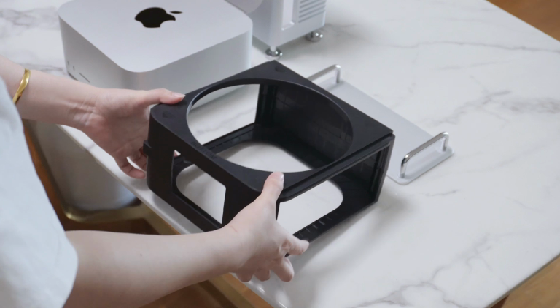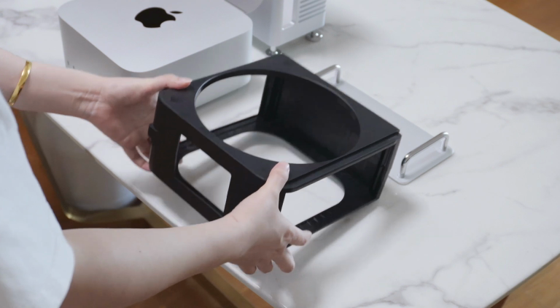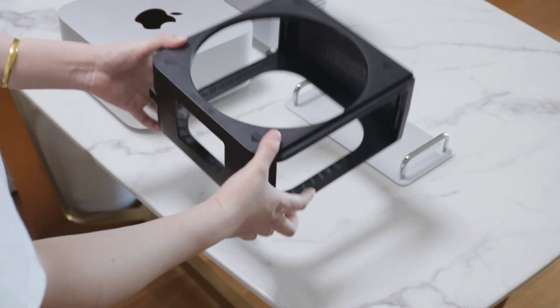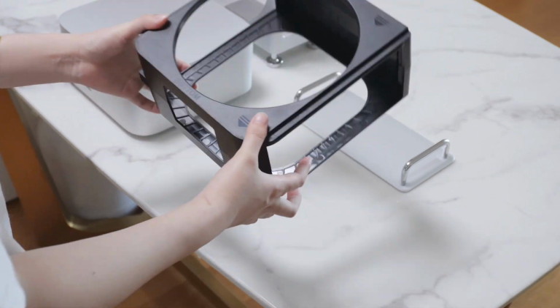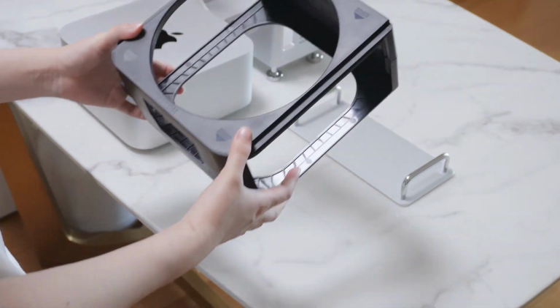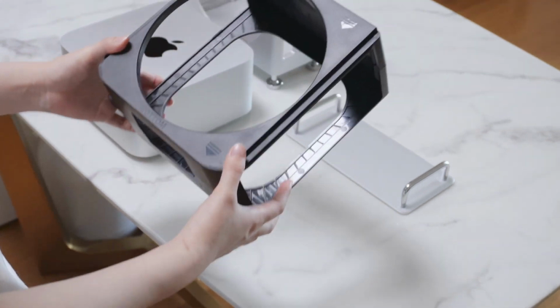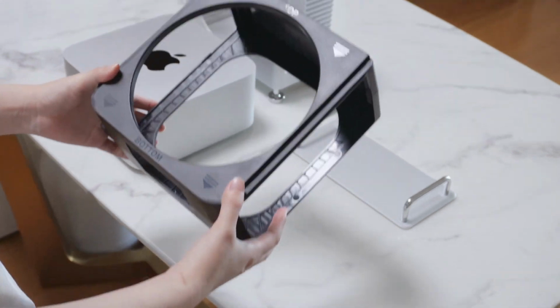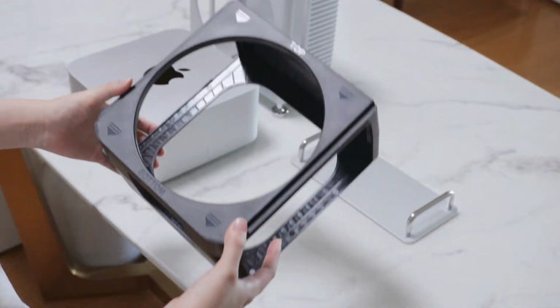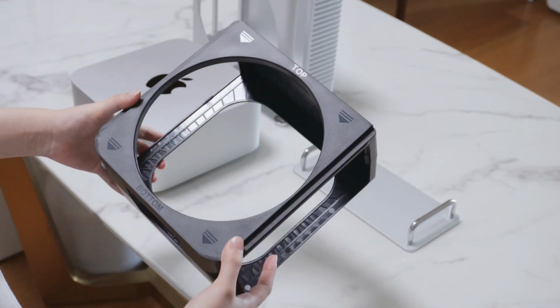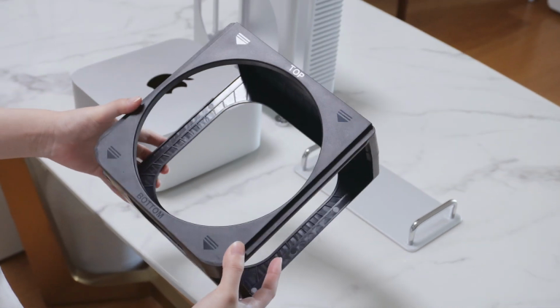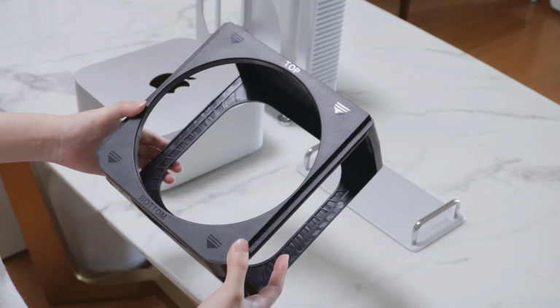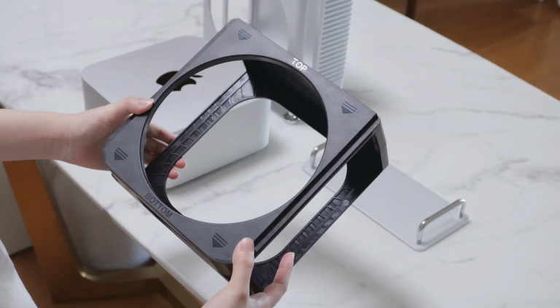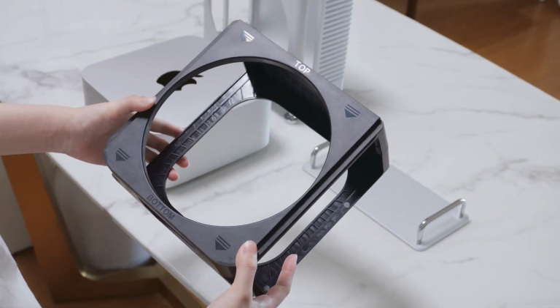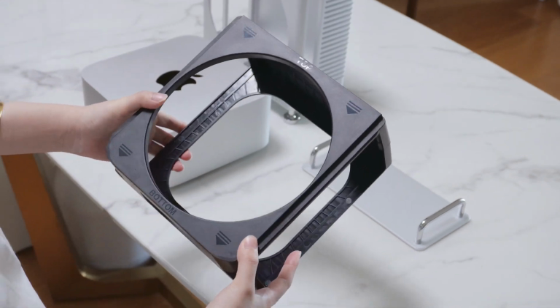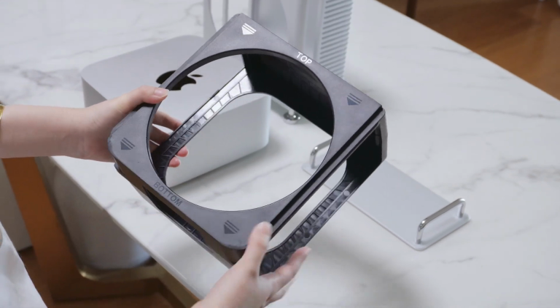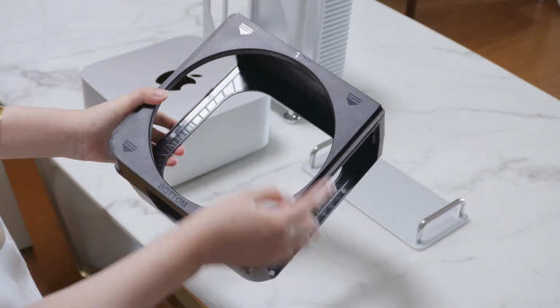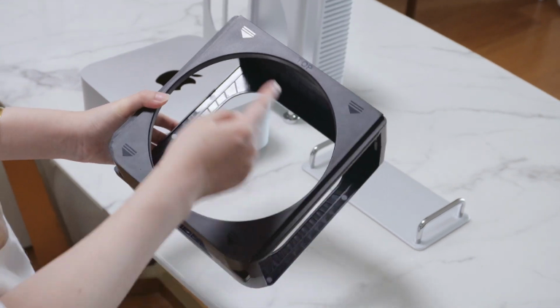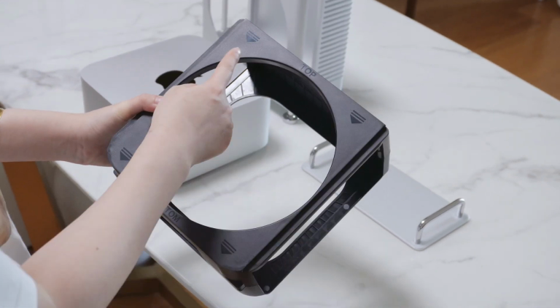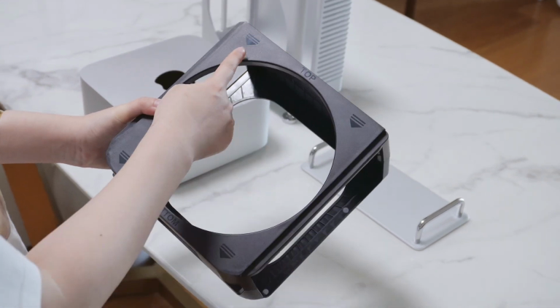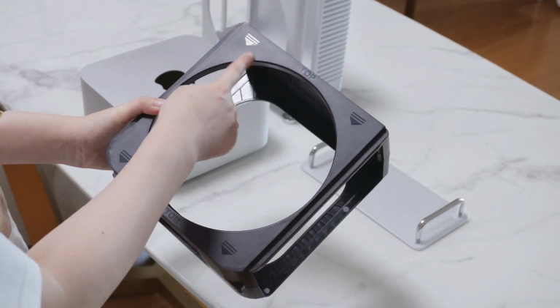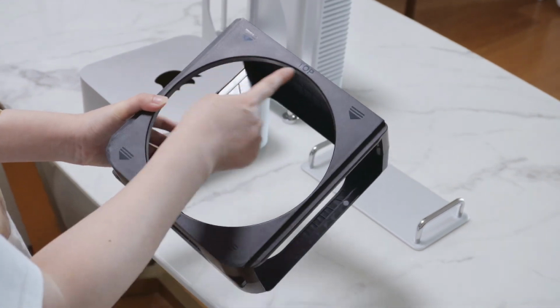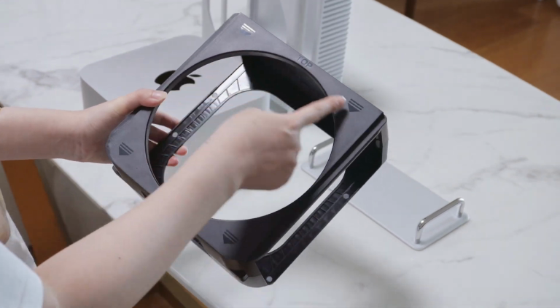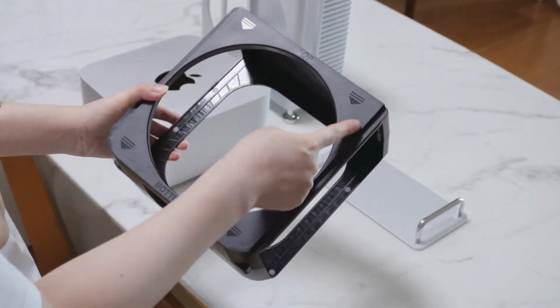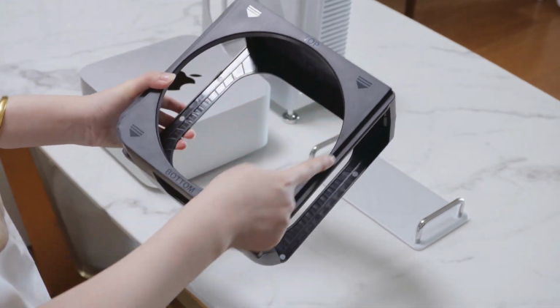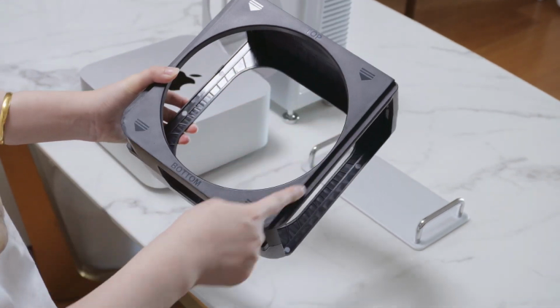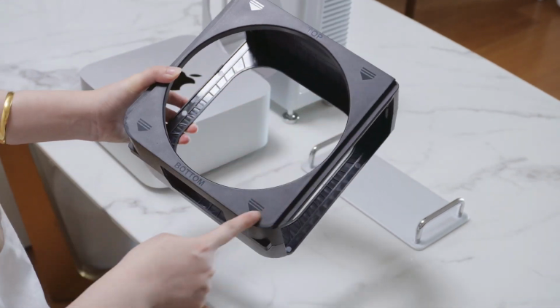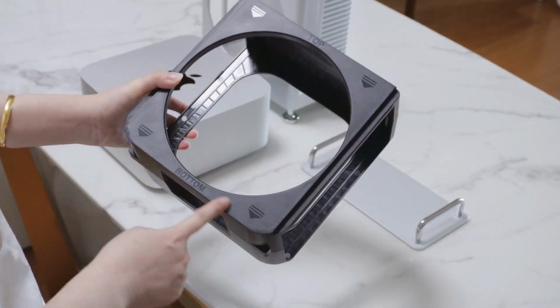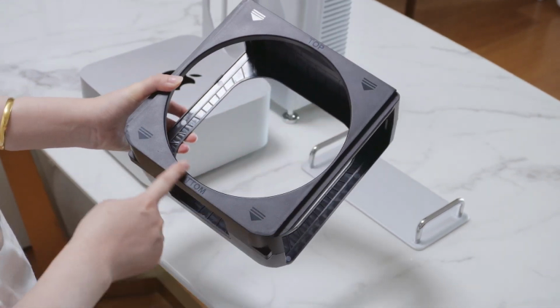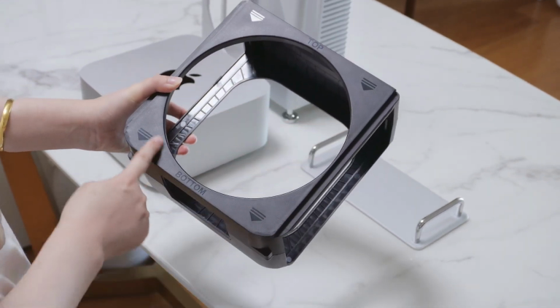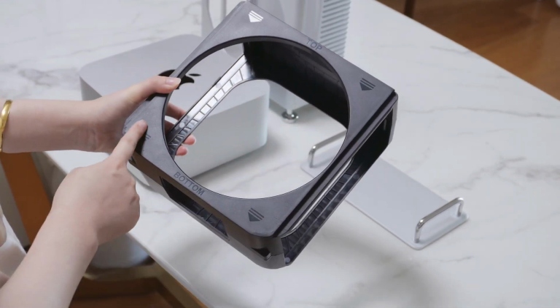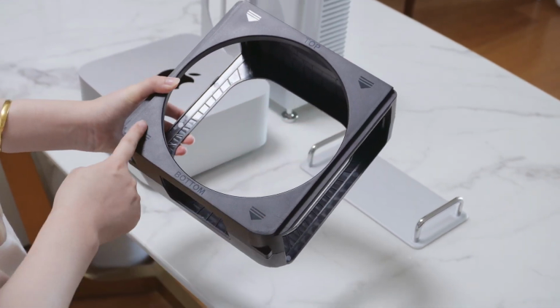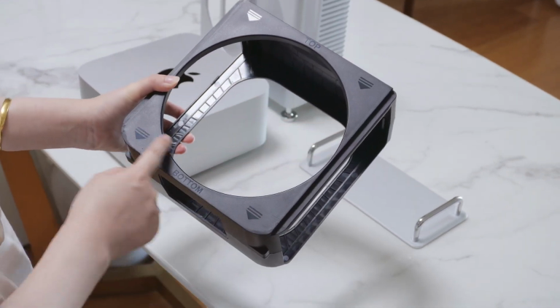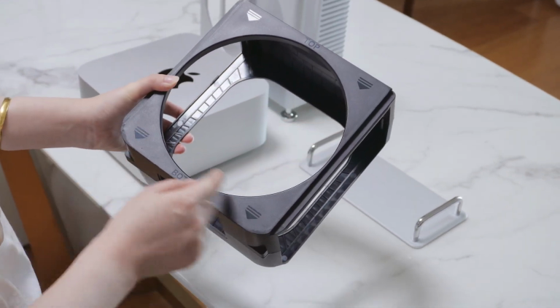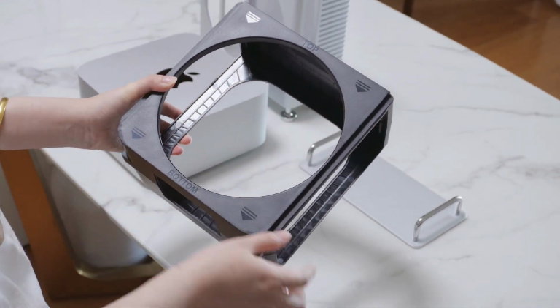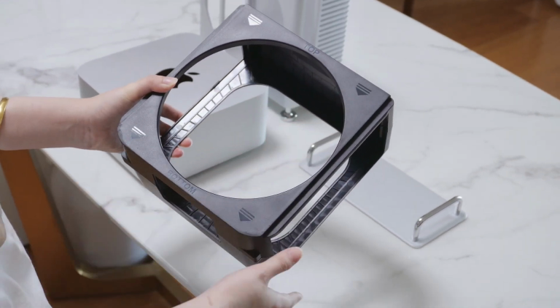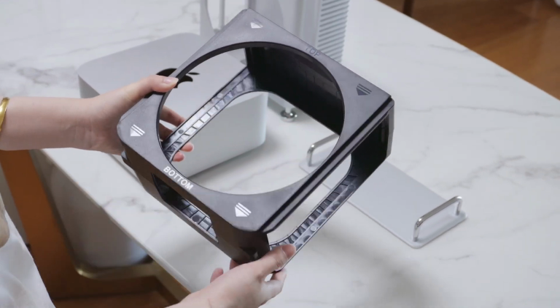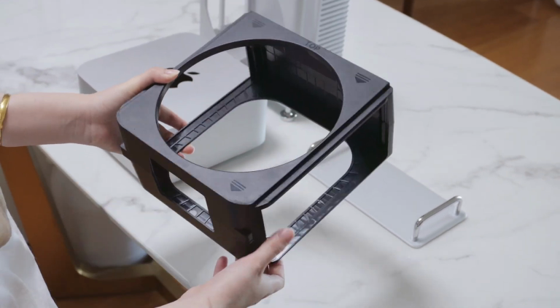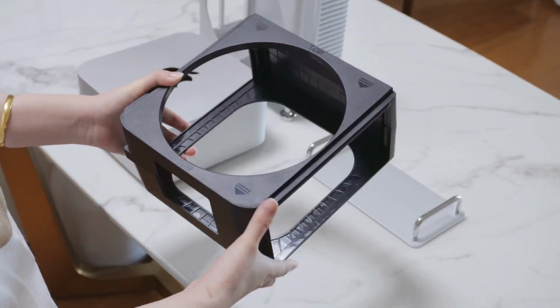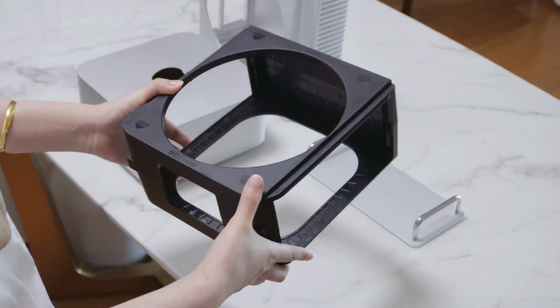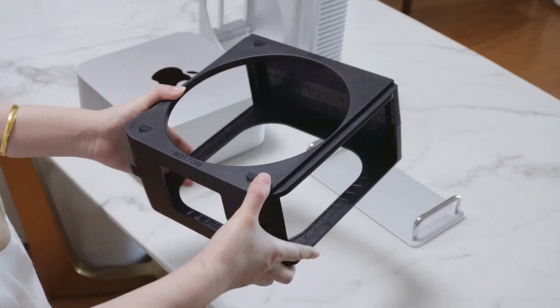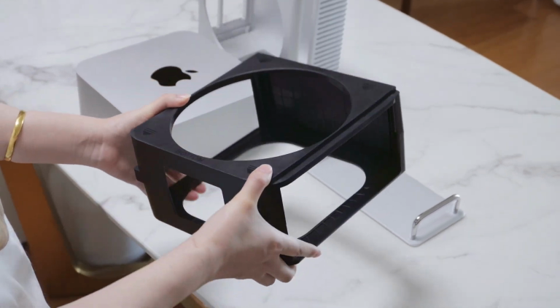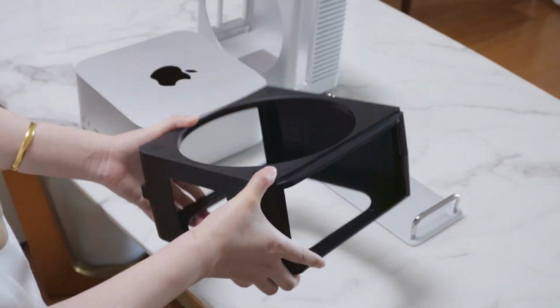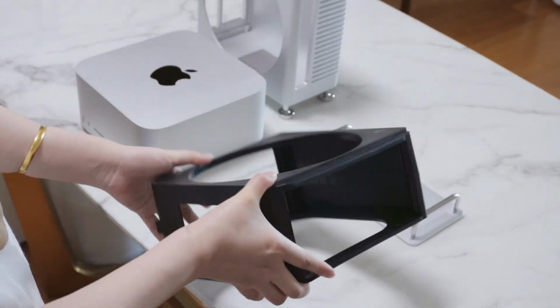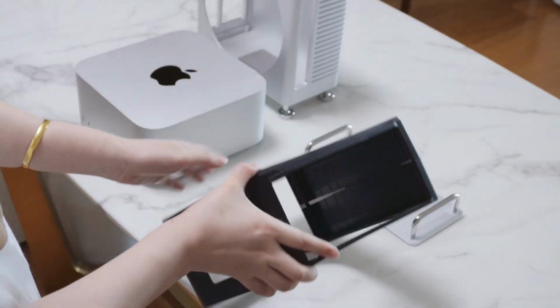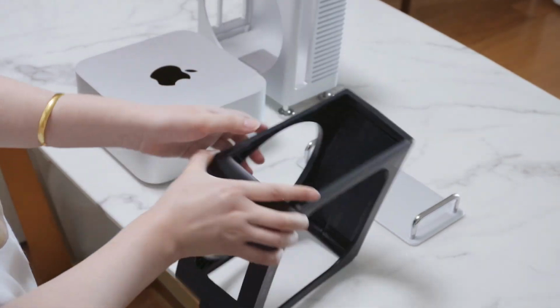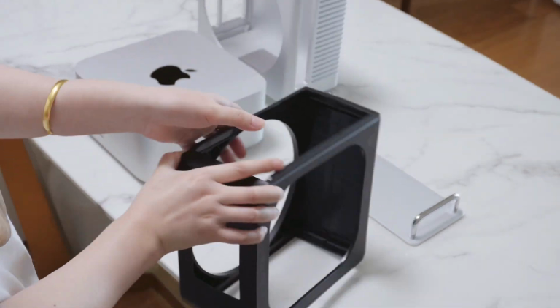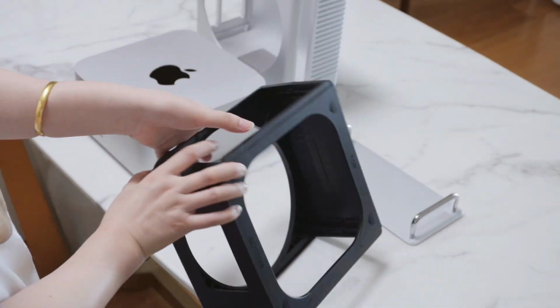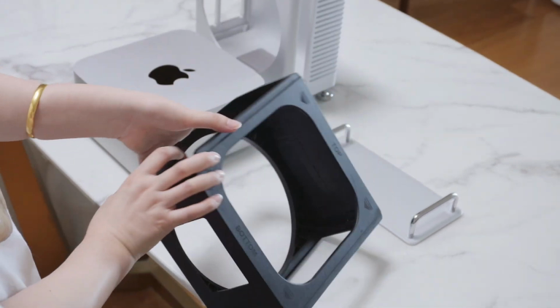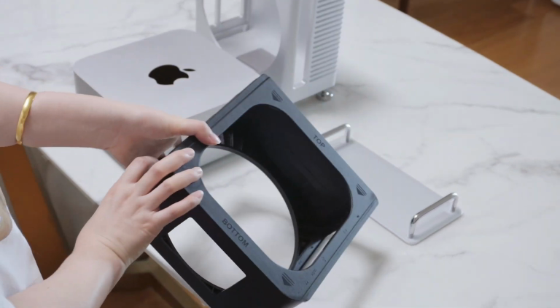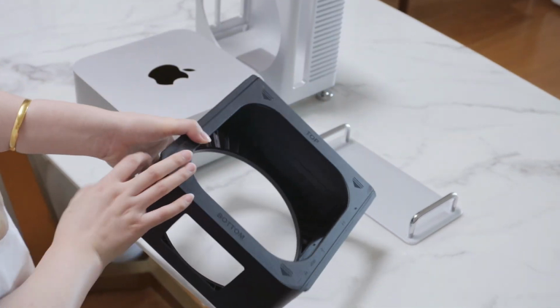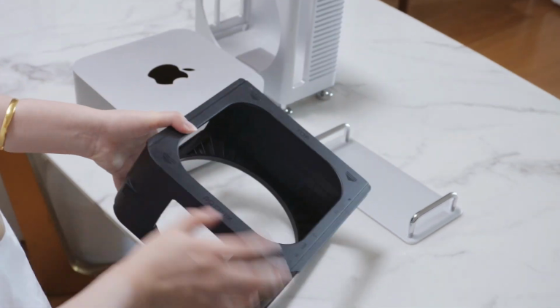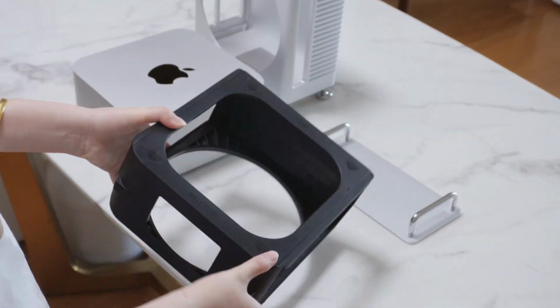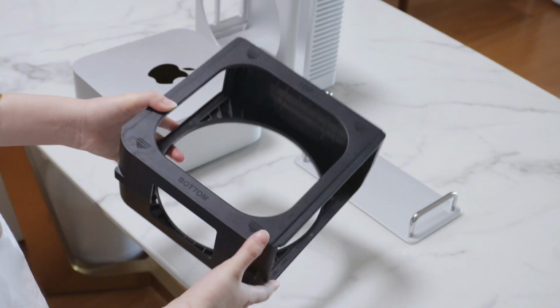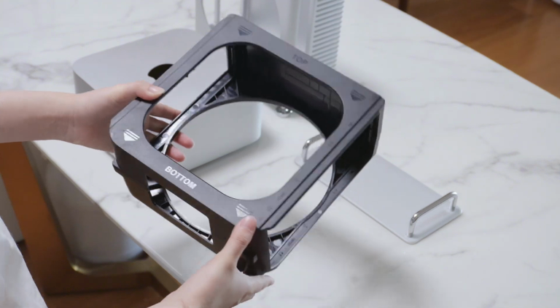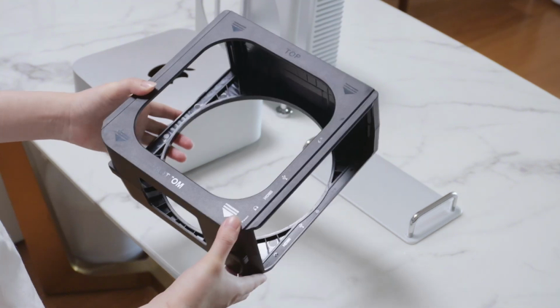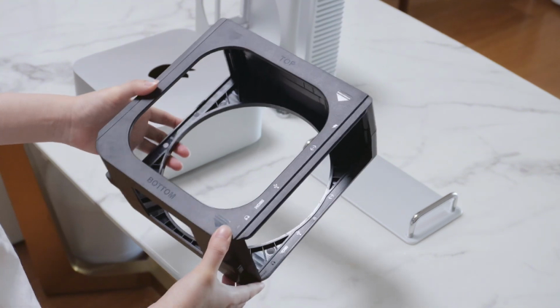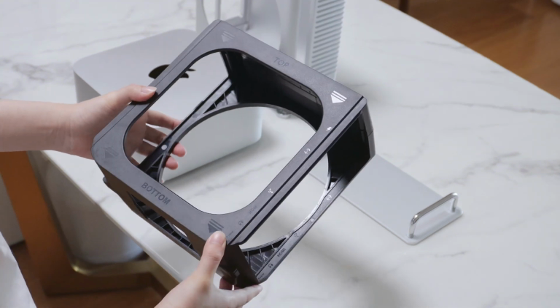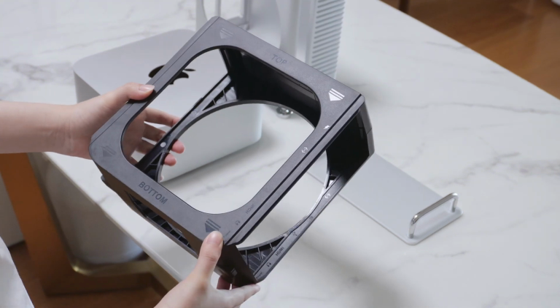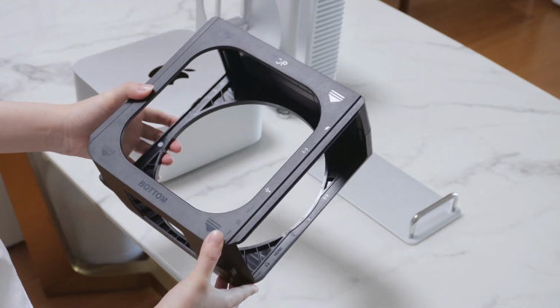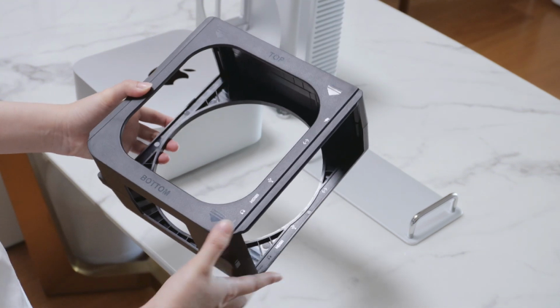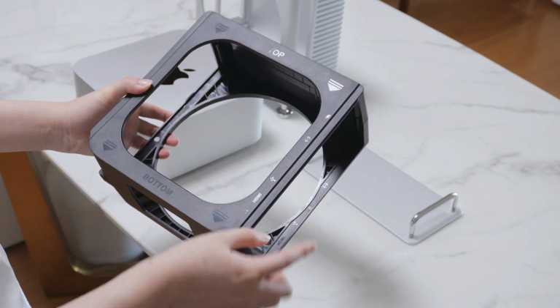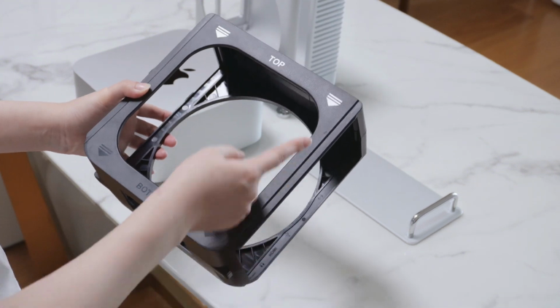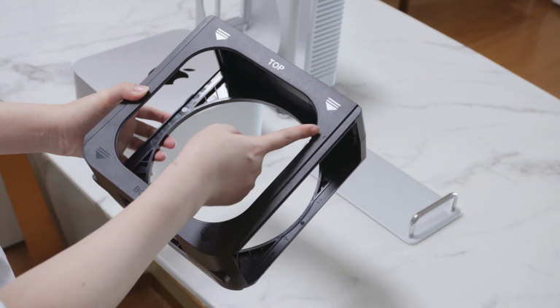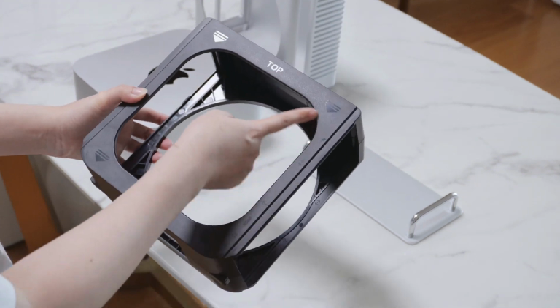Place the black protective tray on the table. Ensure that the circular cutout is at the bottom and the square cutout is at the top.